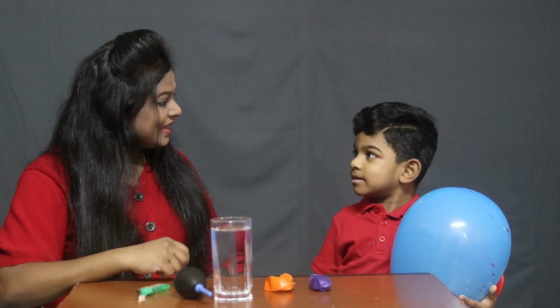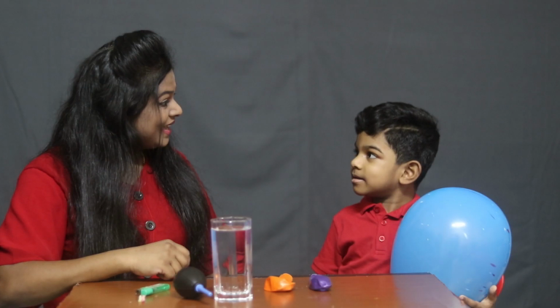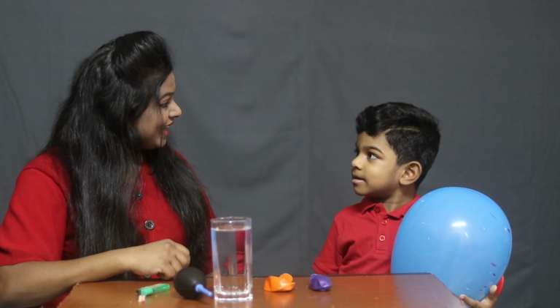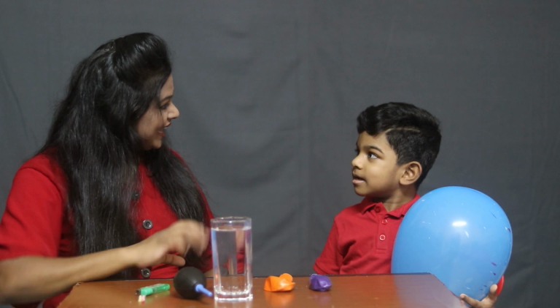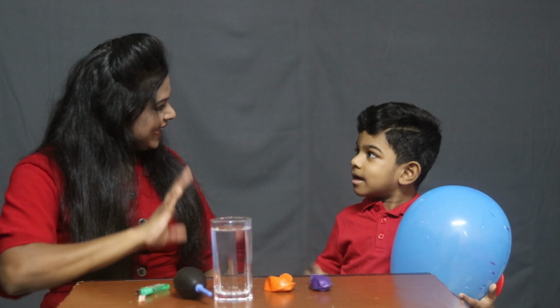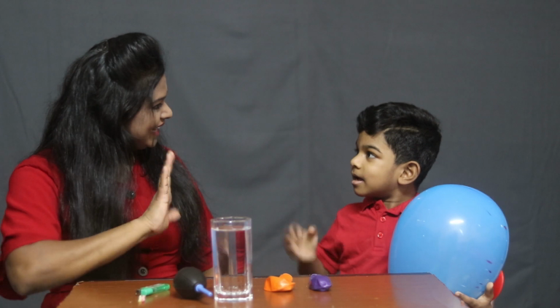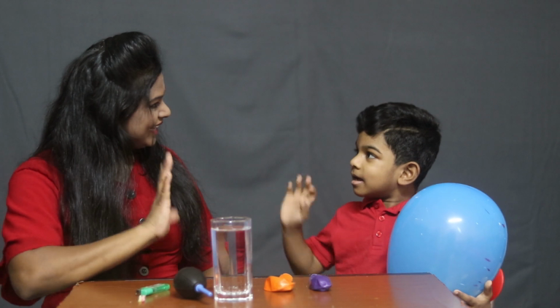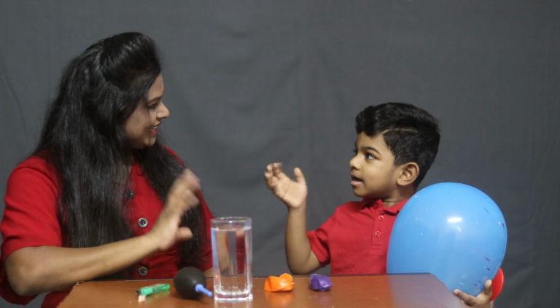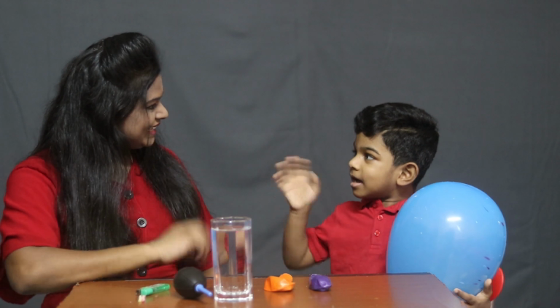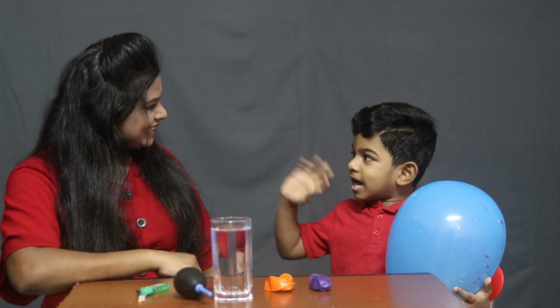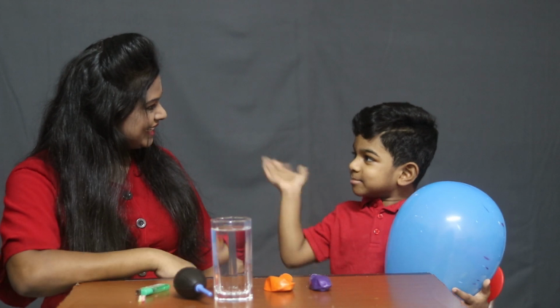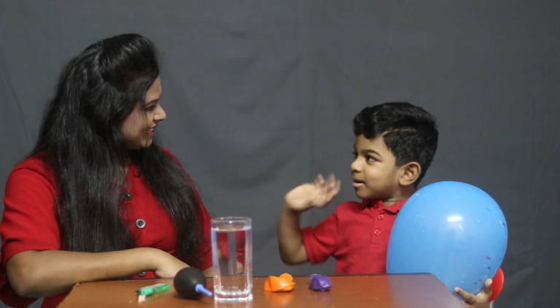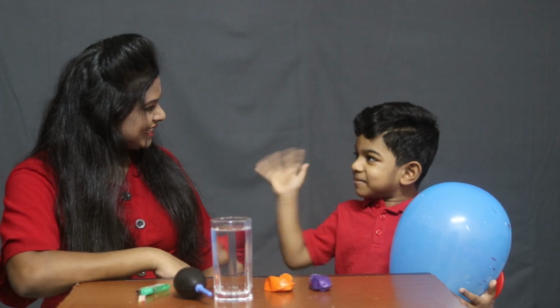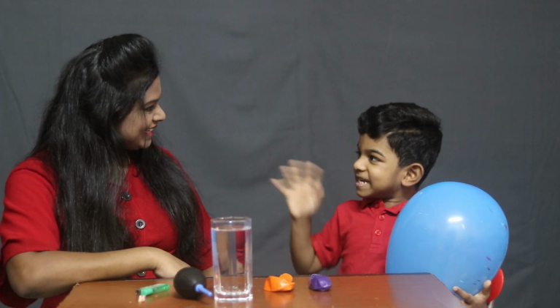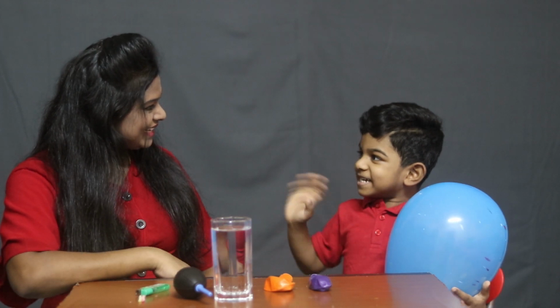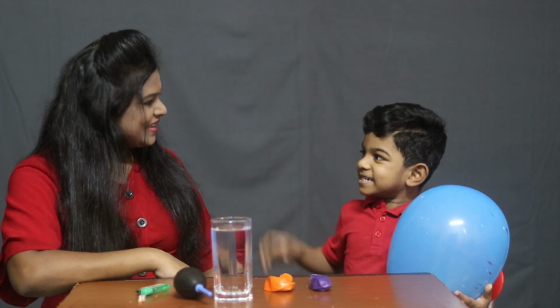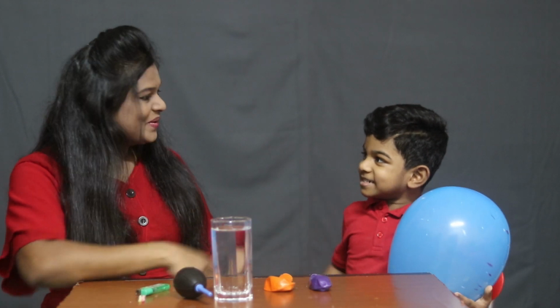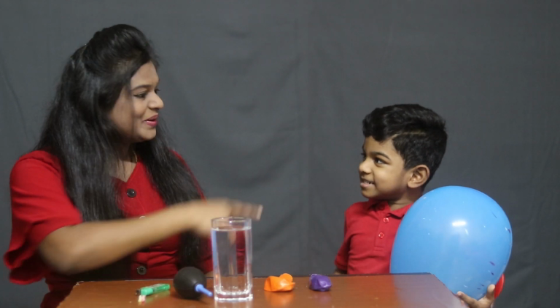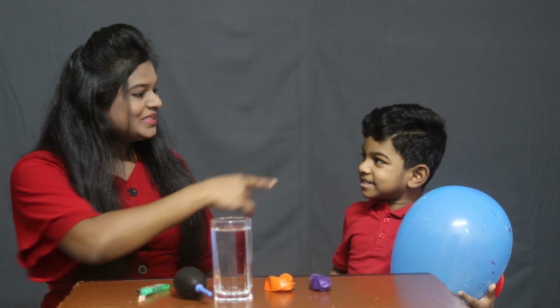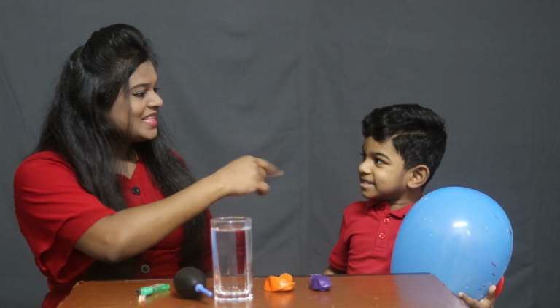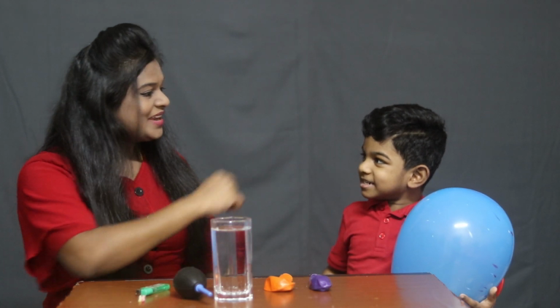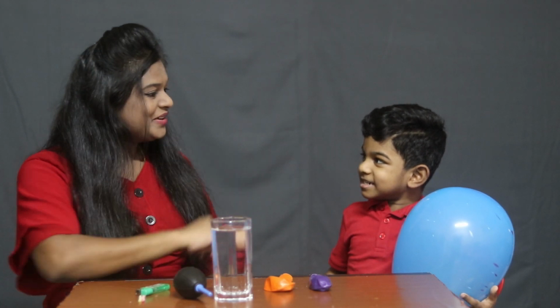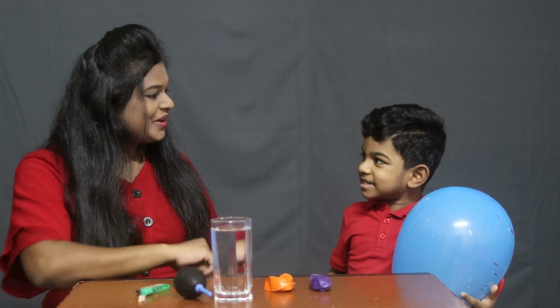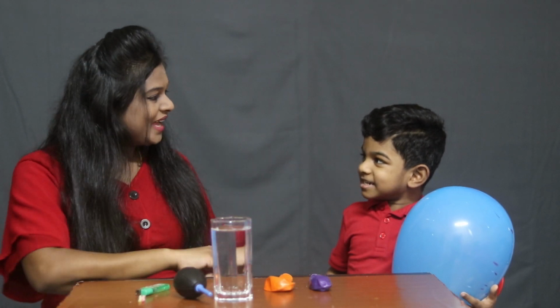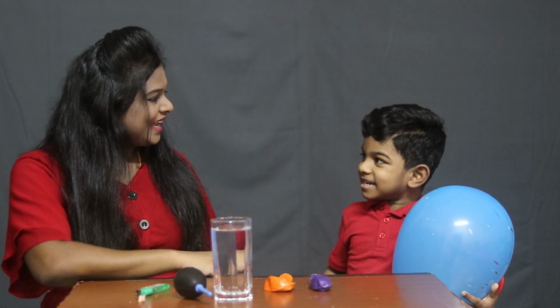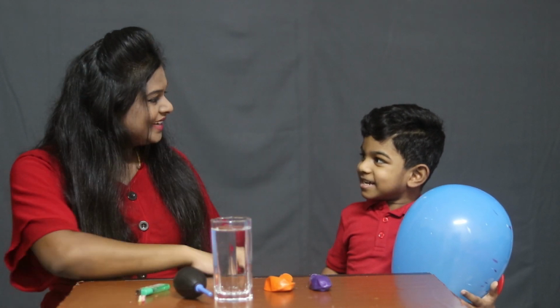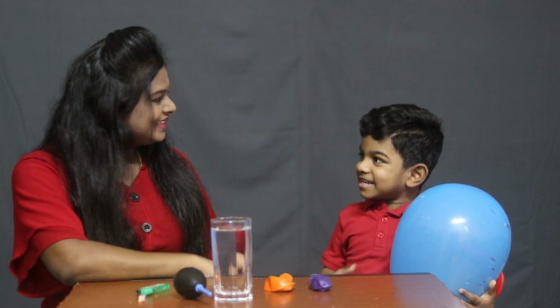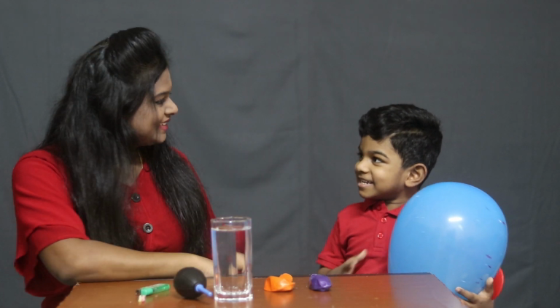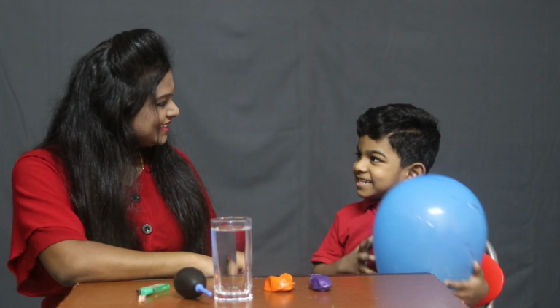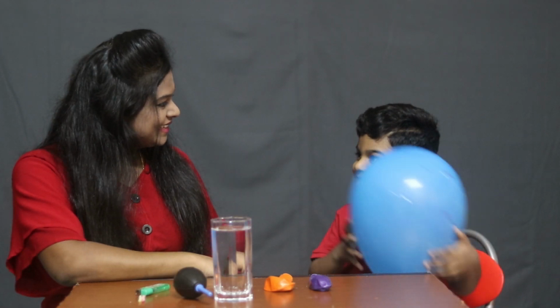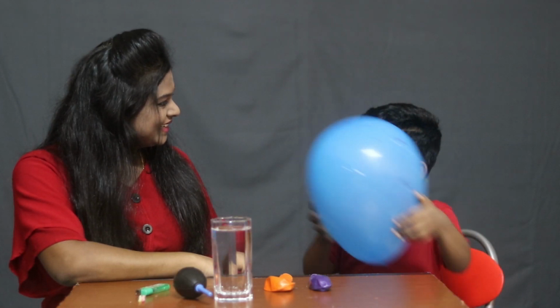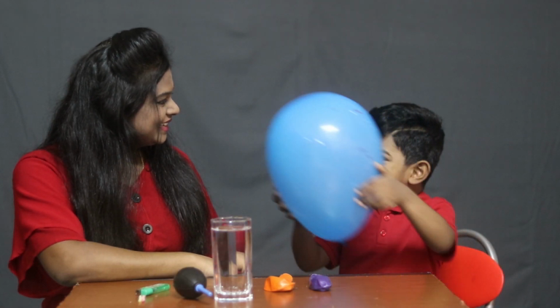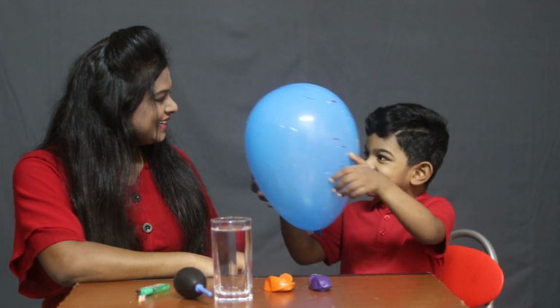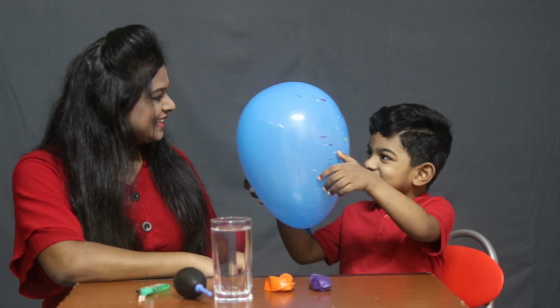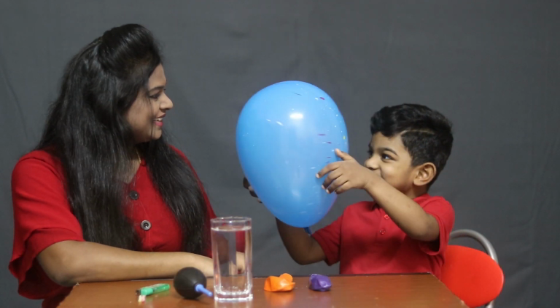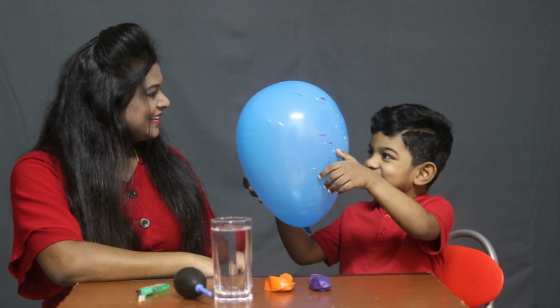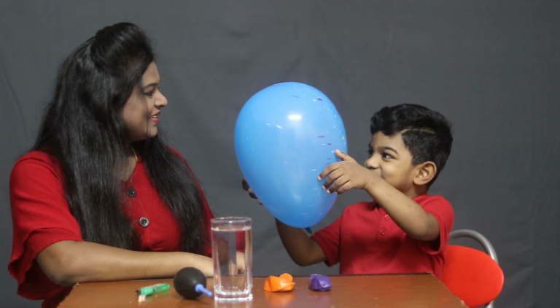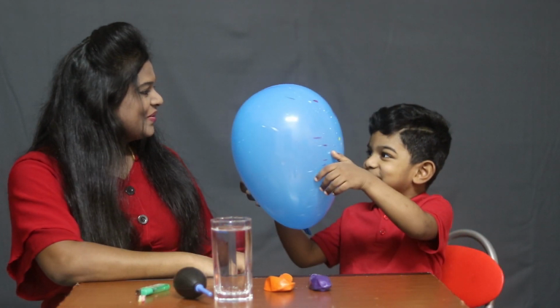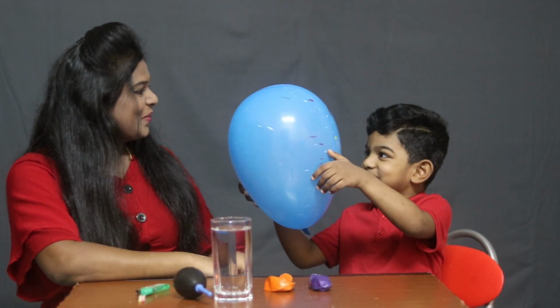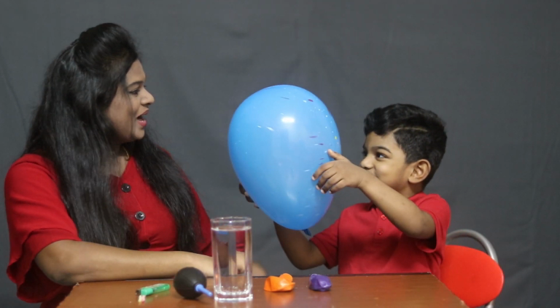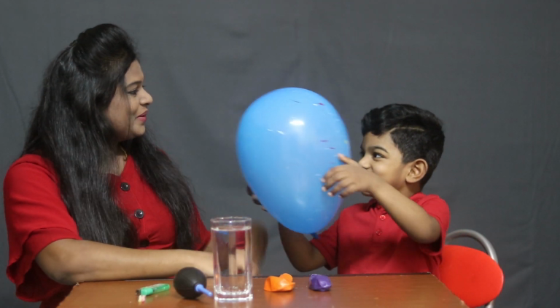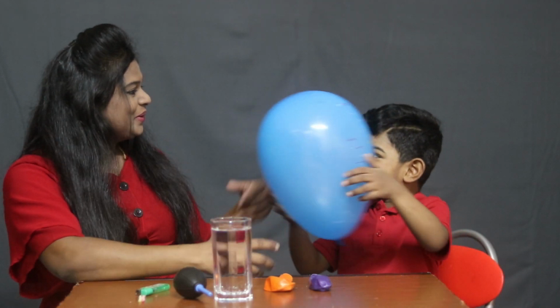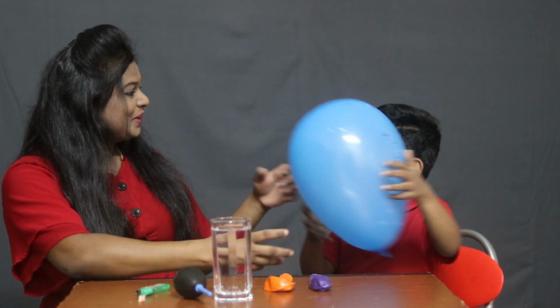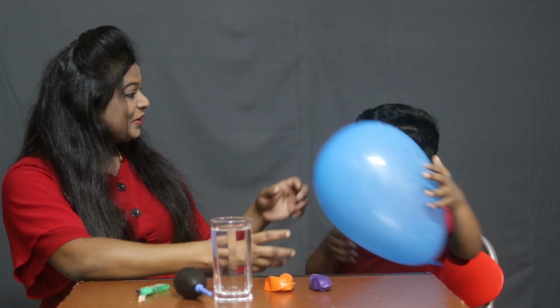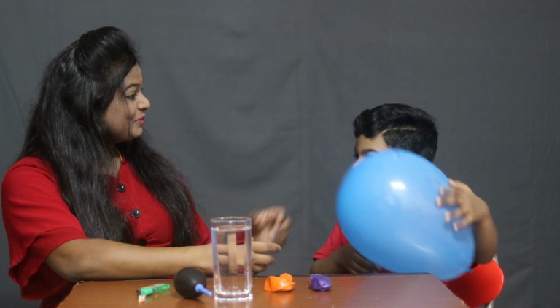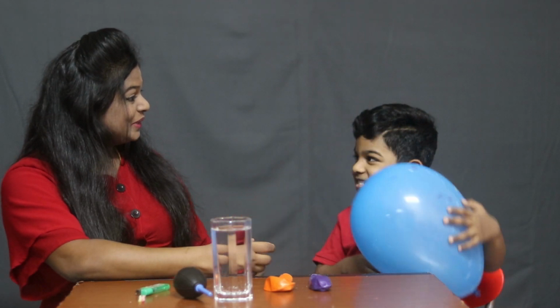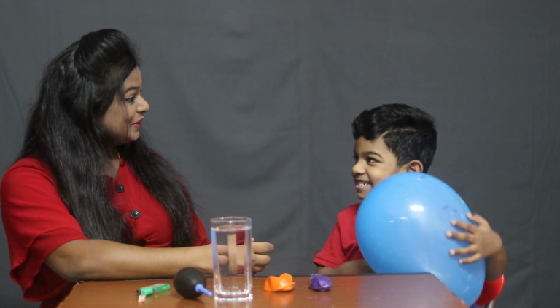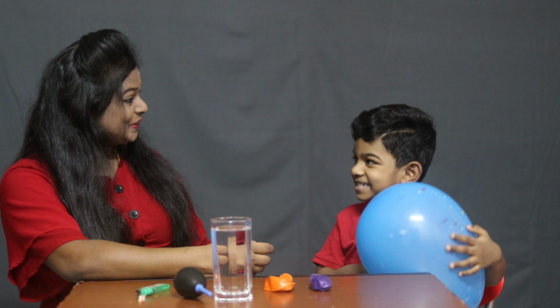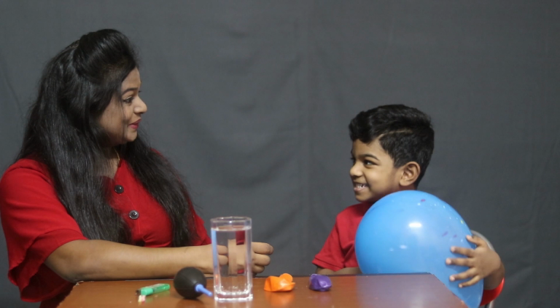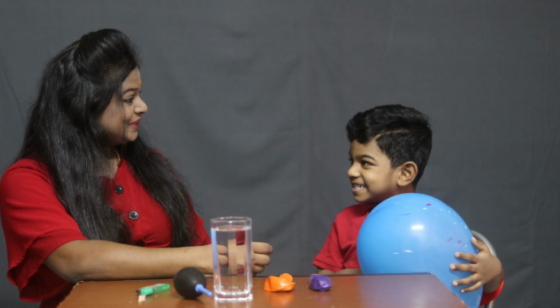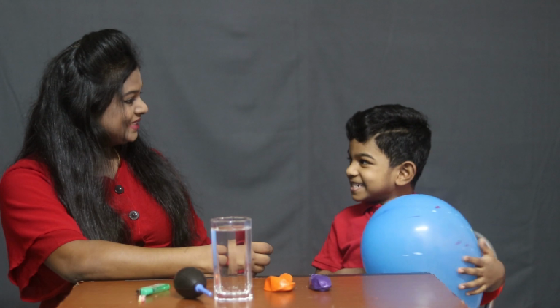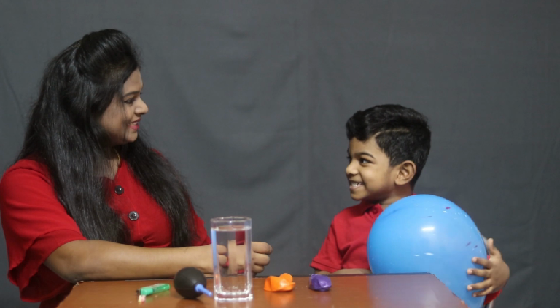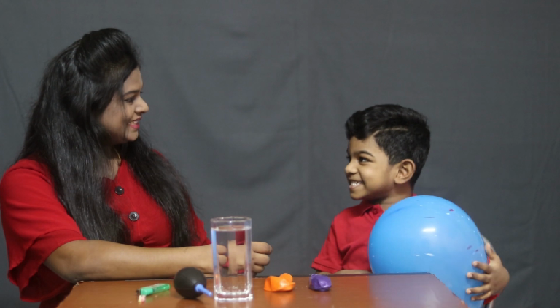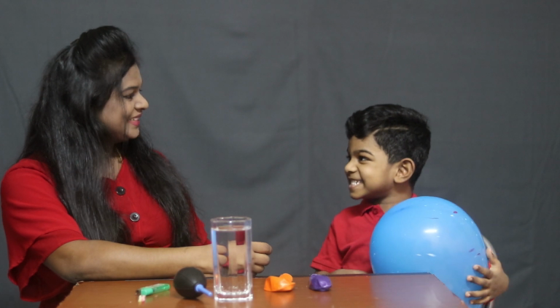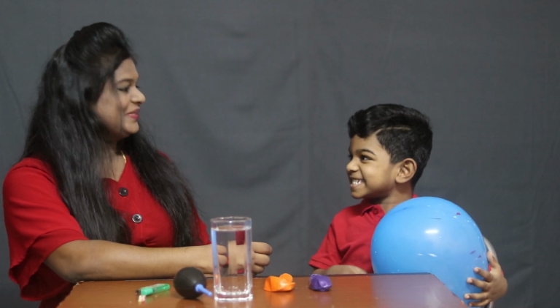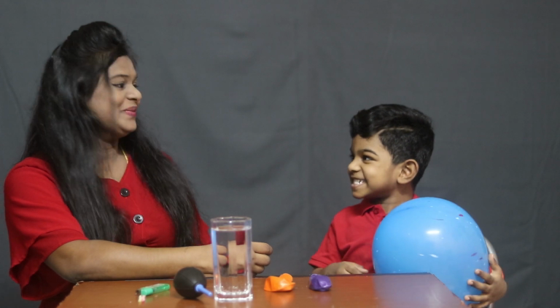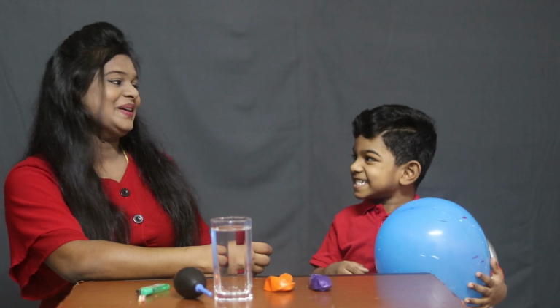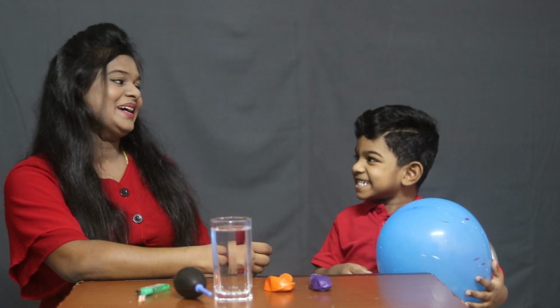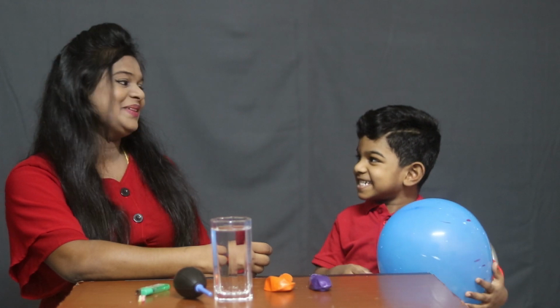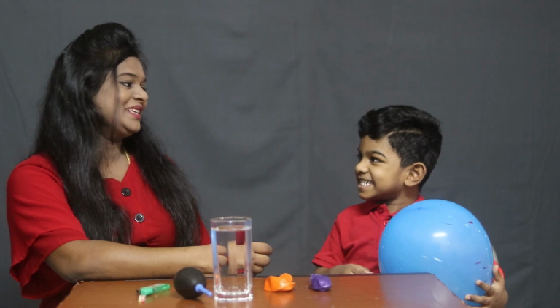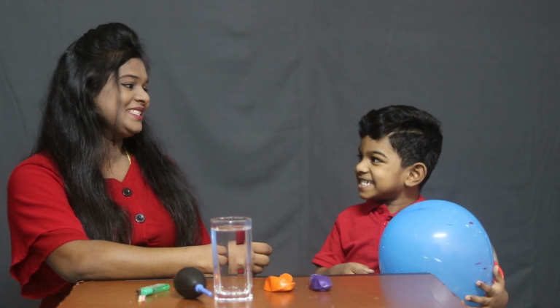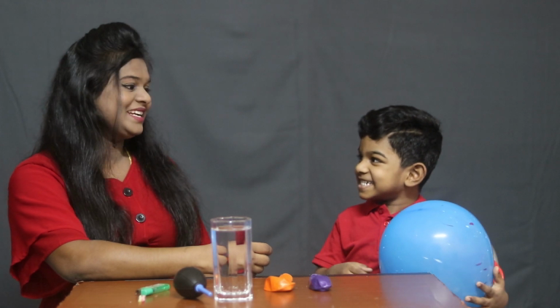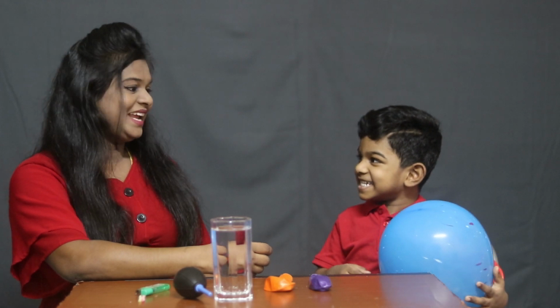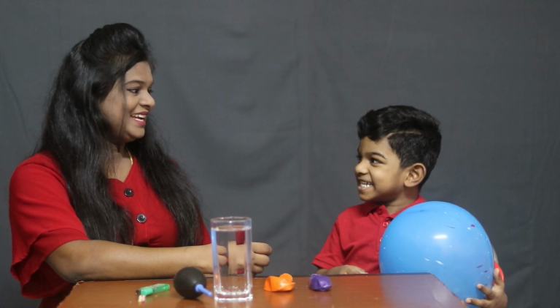Hi, Ellen. Hi, Mommy. What's there in your hand? It's a balloon. Wow, you love balloons? Yes. Wow, that's great.